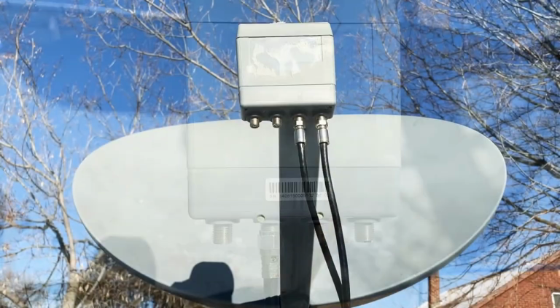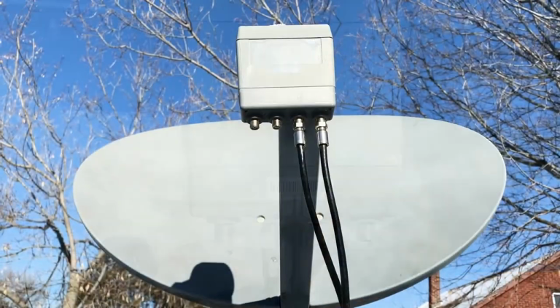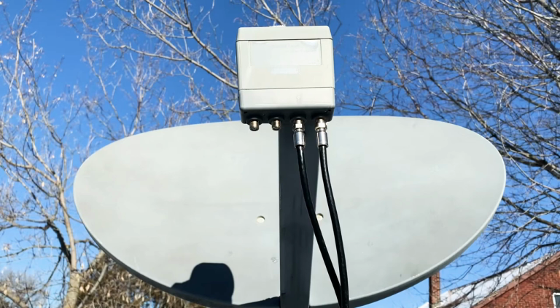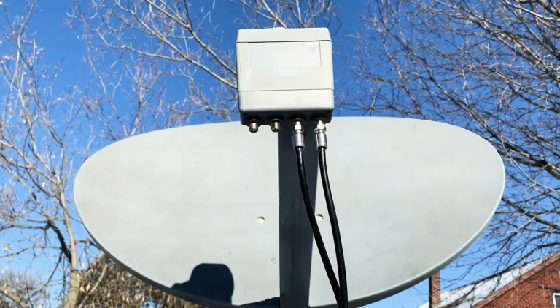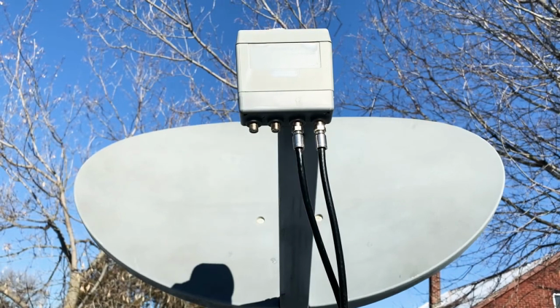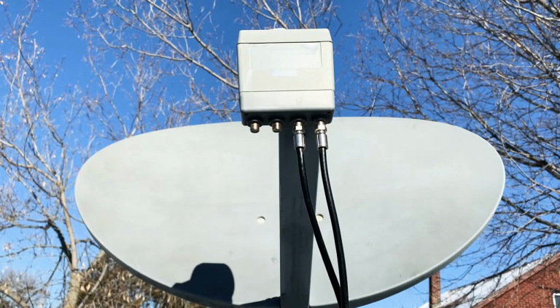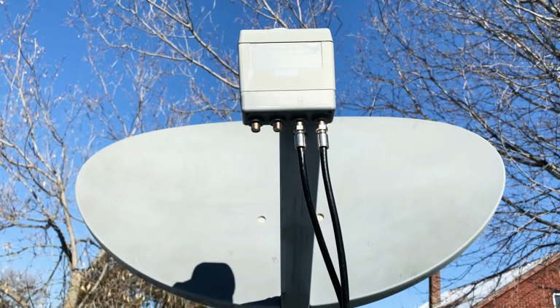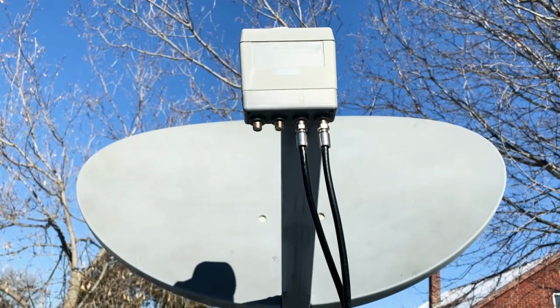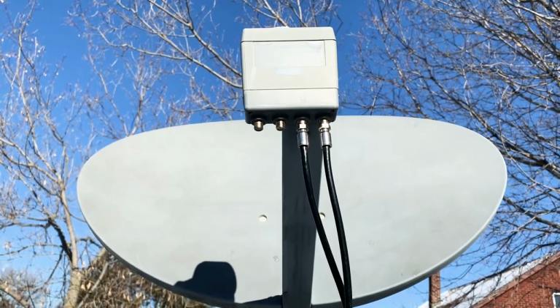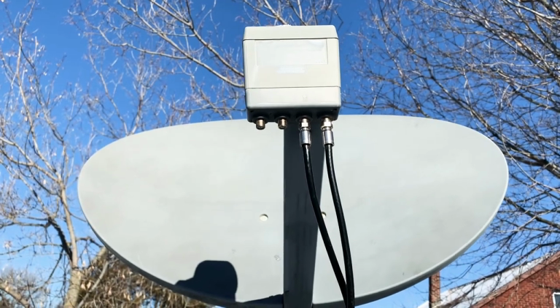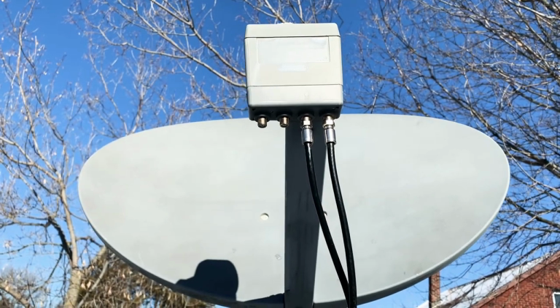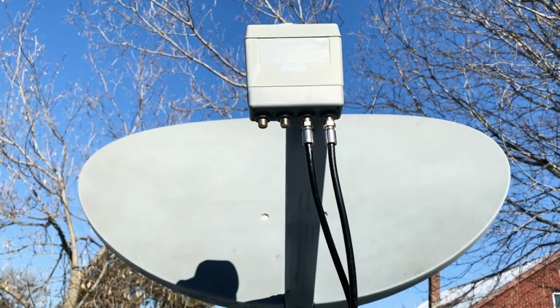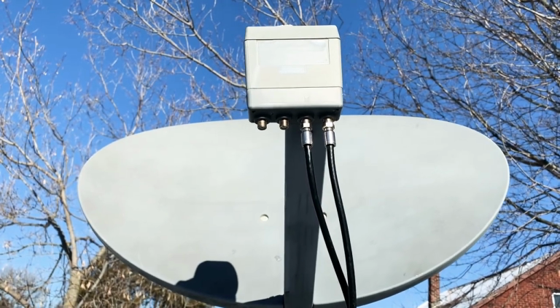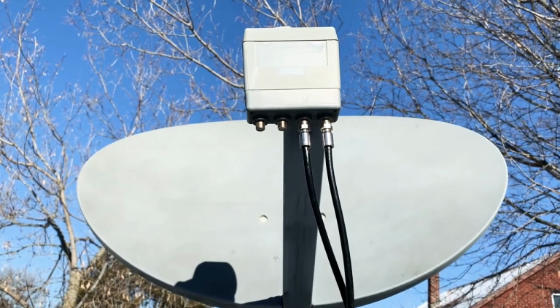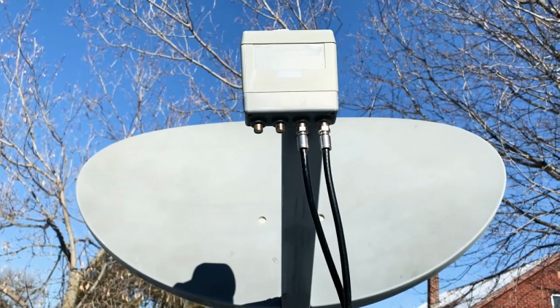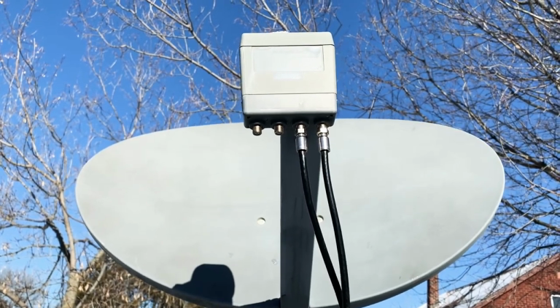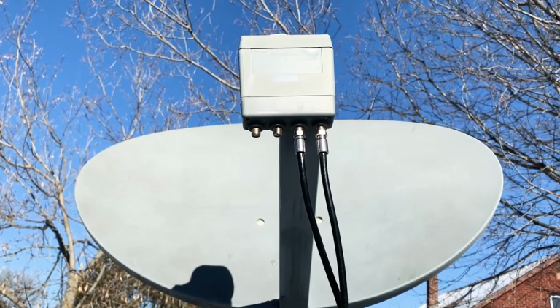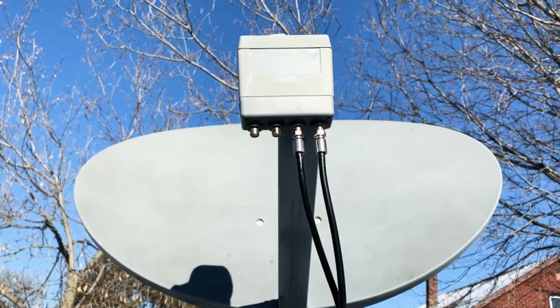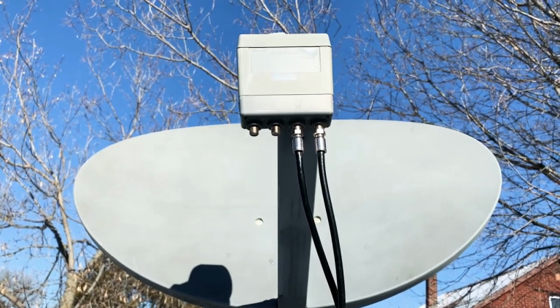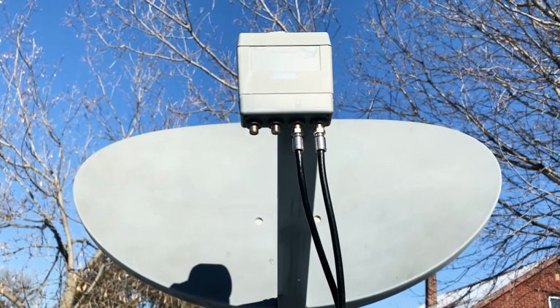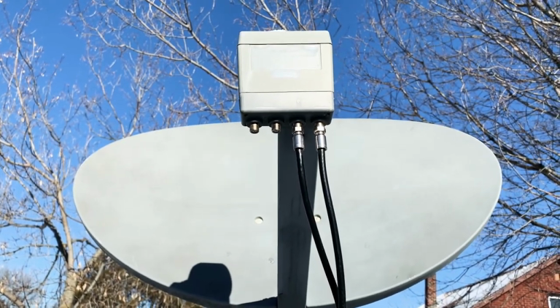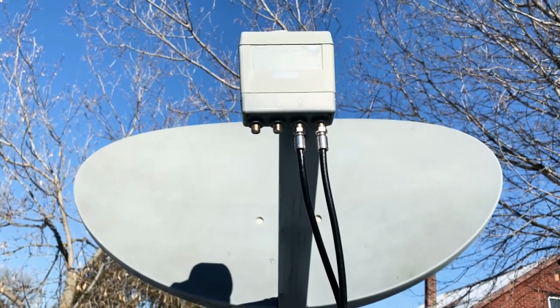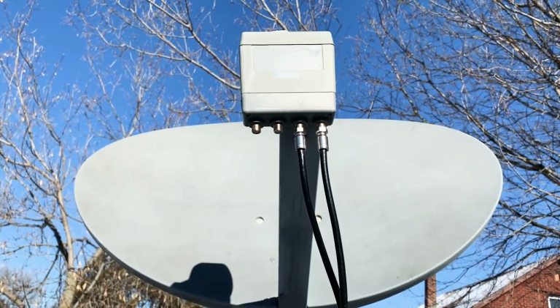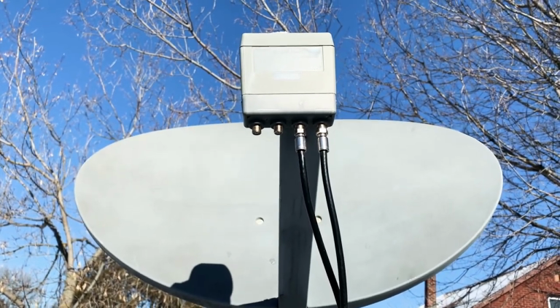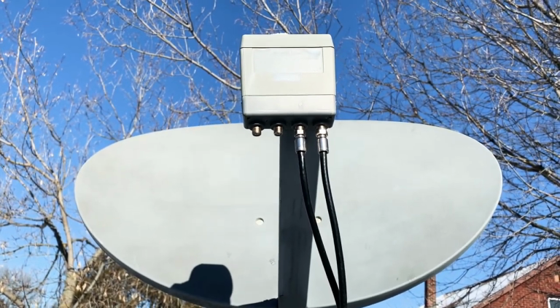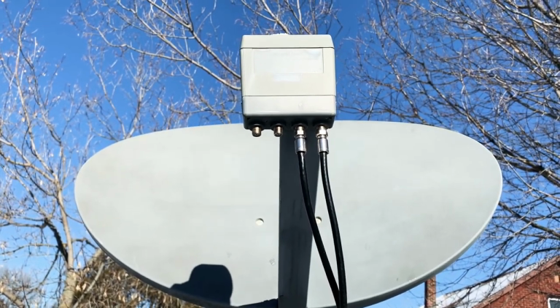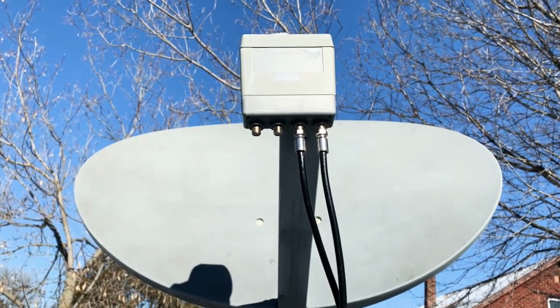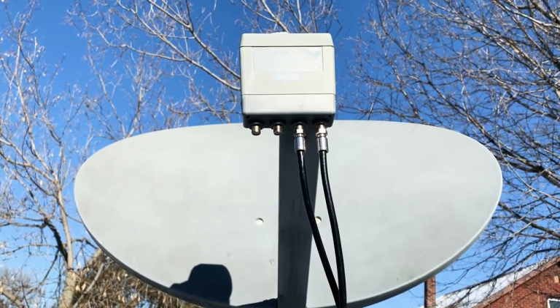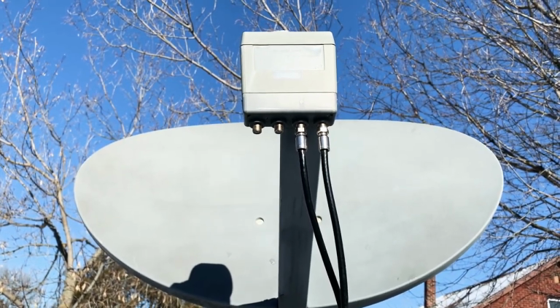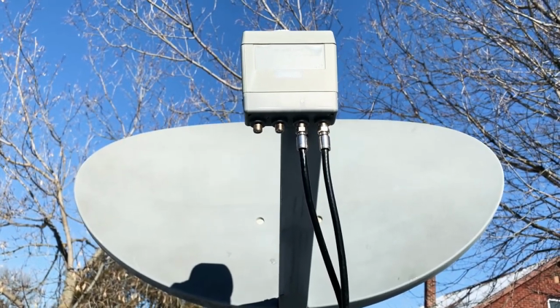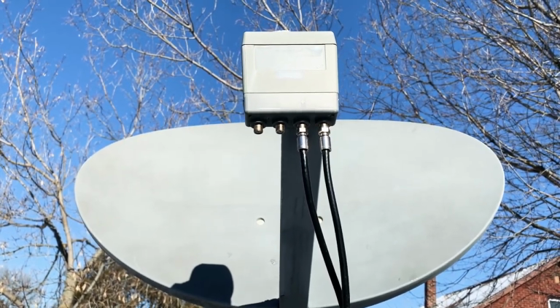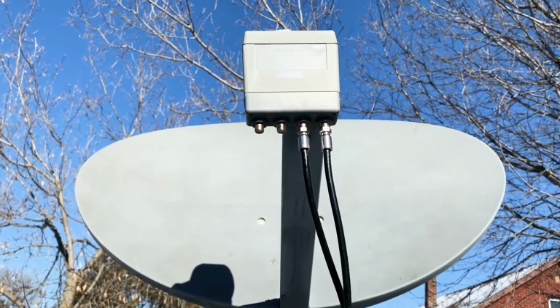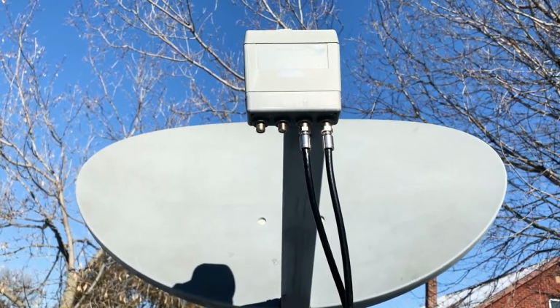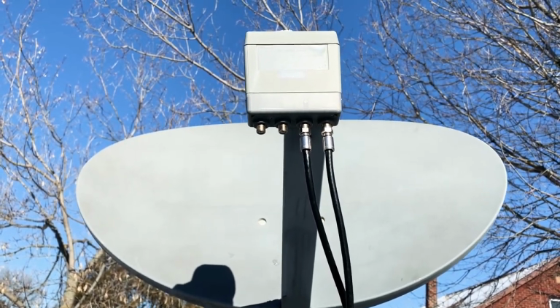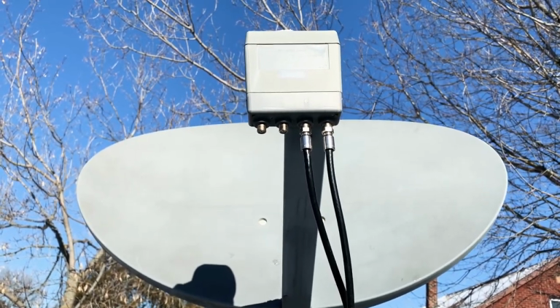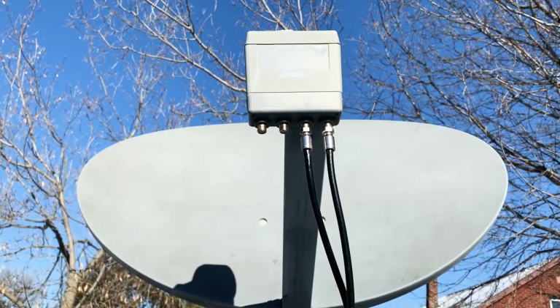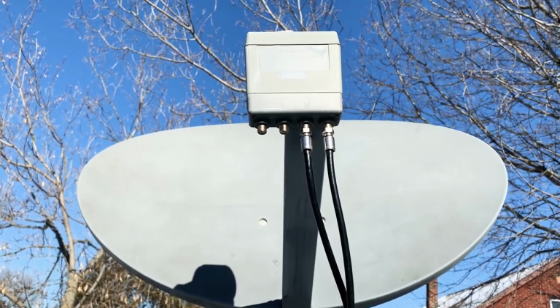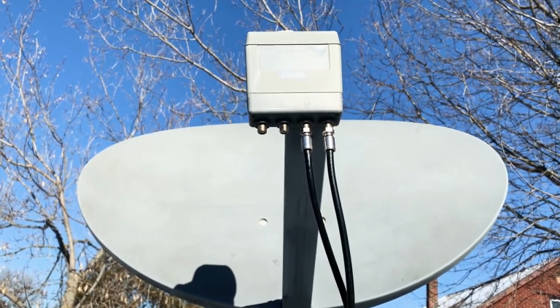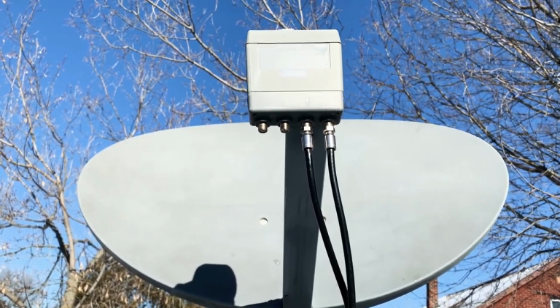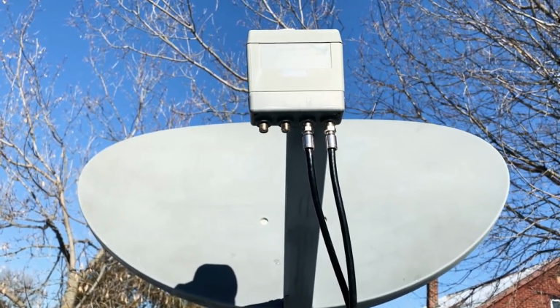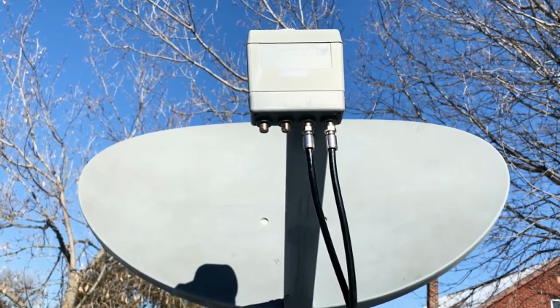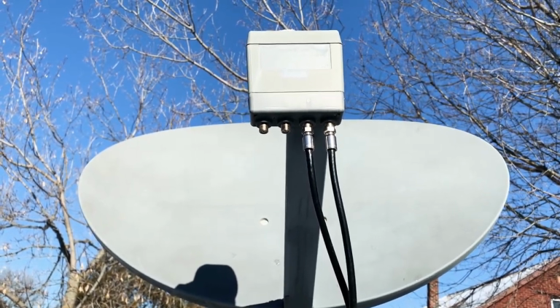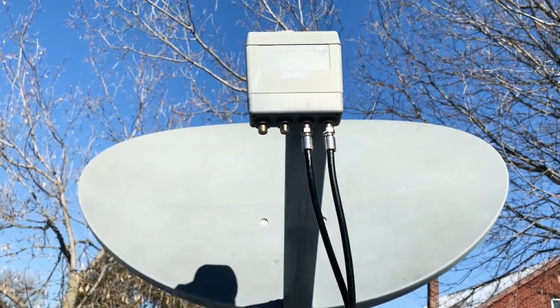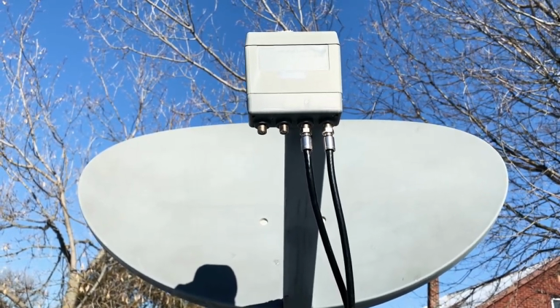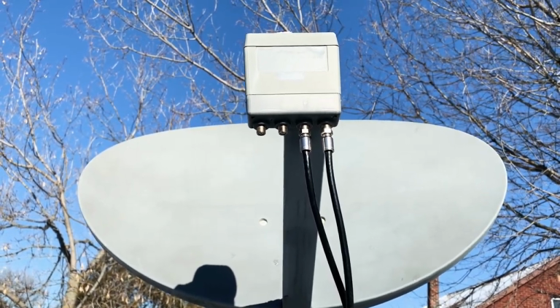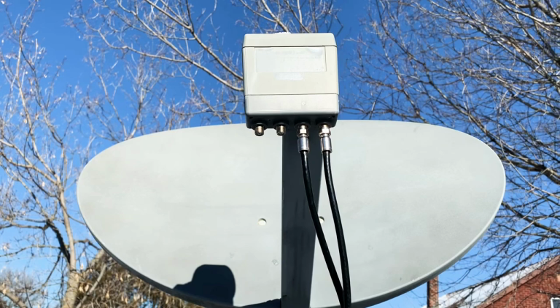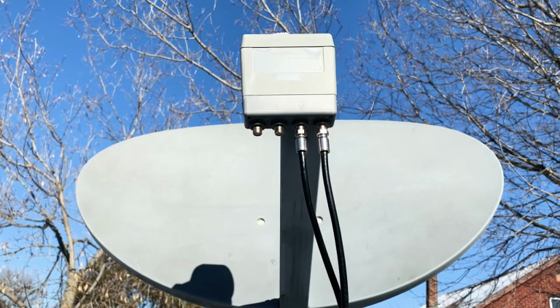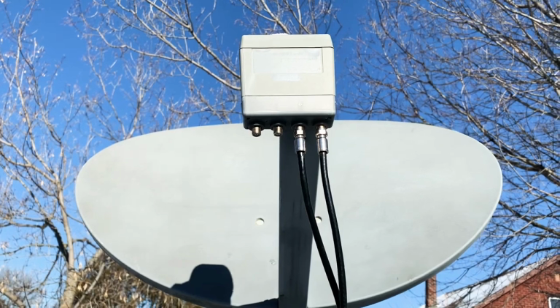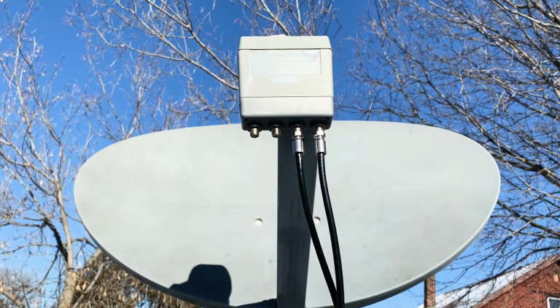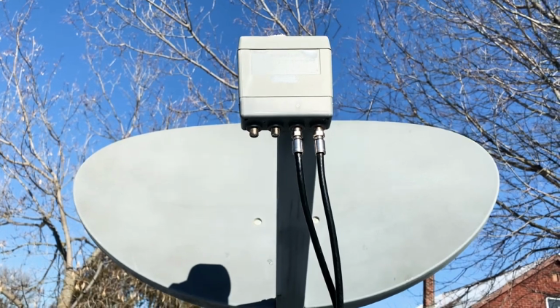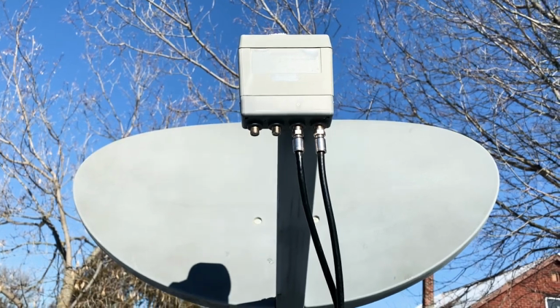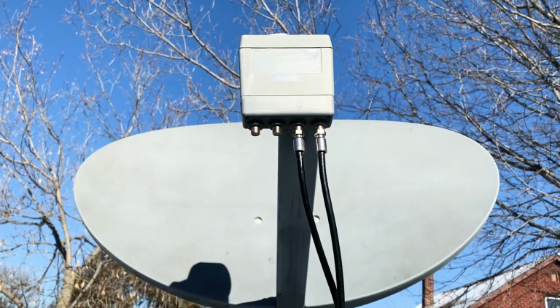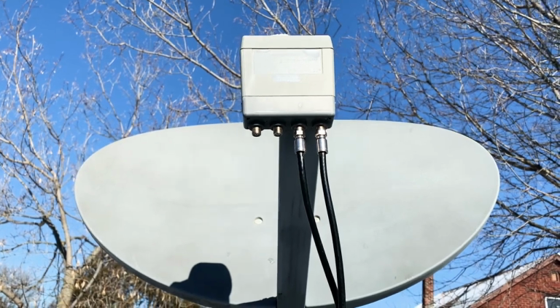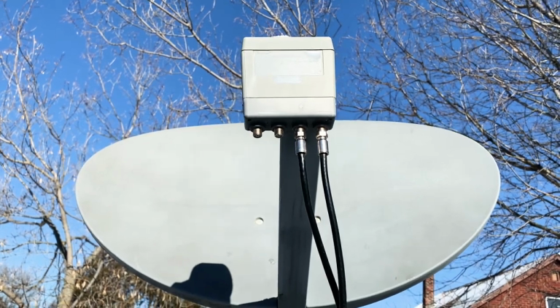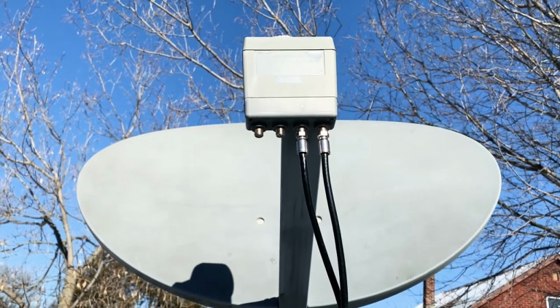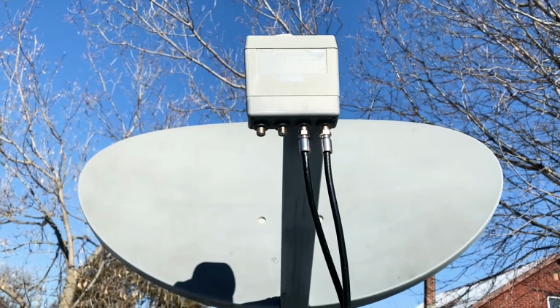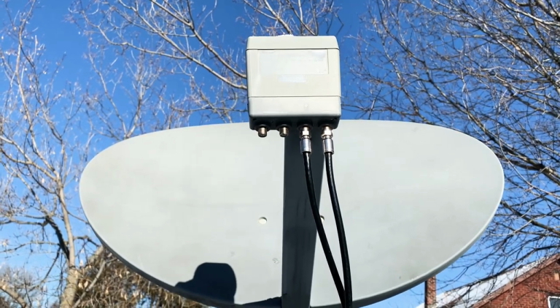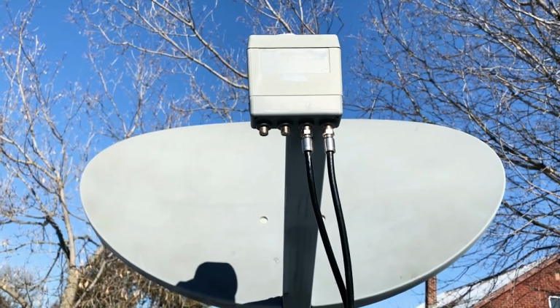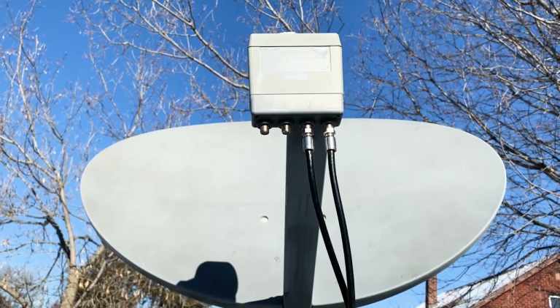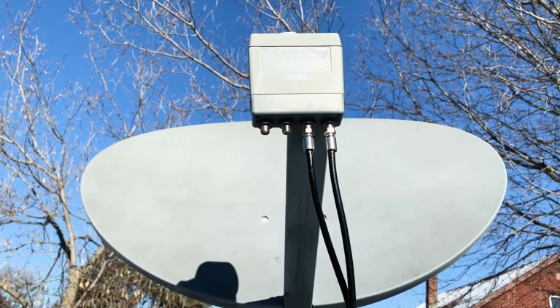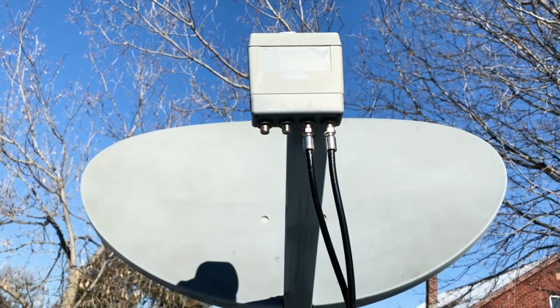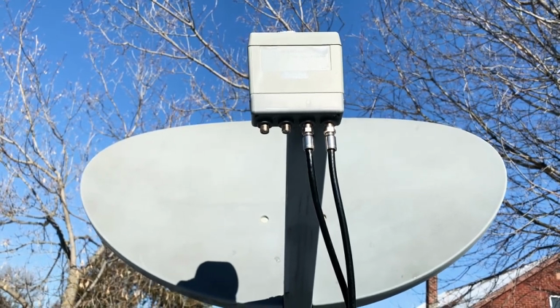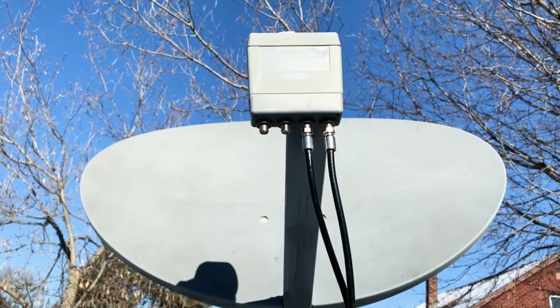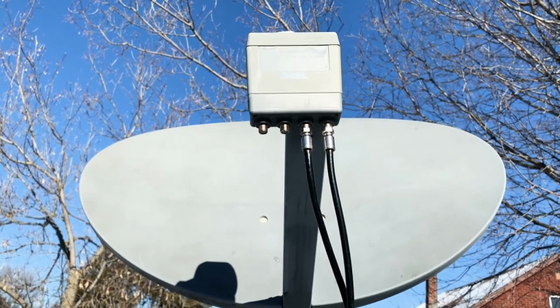And with this setup, I'm receiving one satellite but sending it to two different receivers — one in the house and one in the garage.